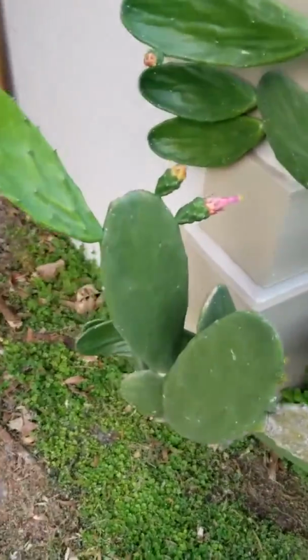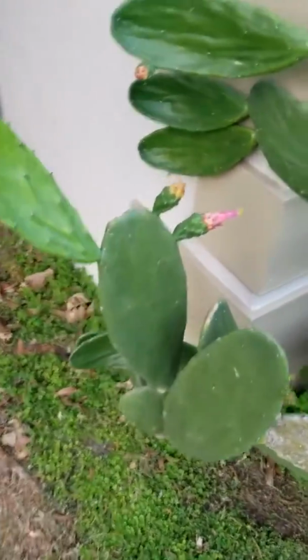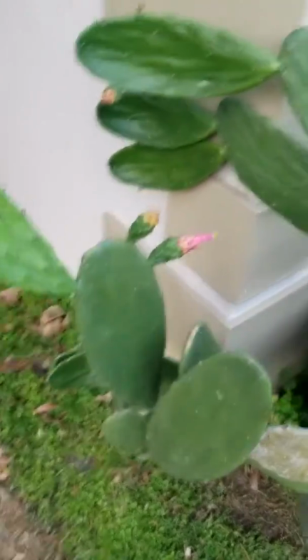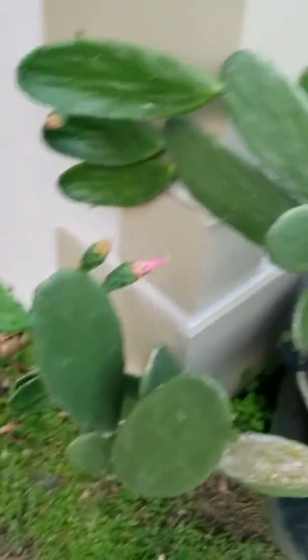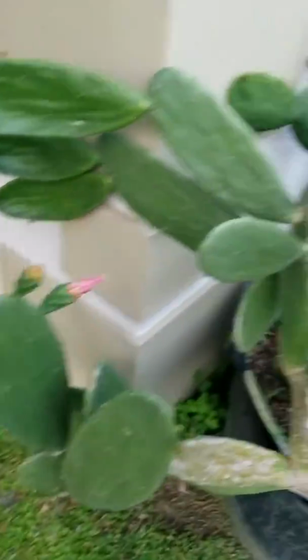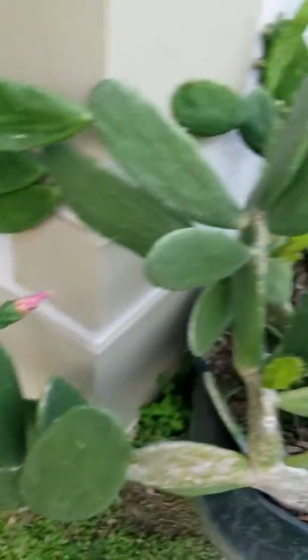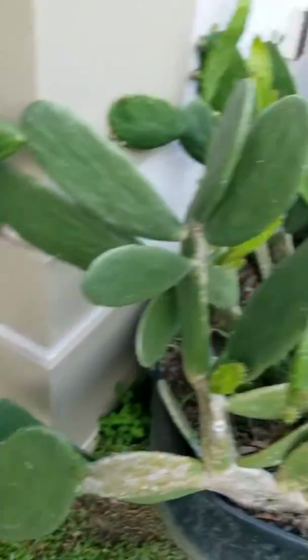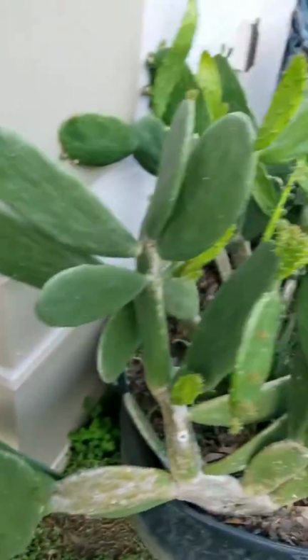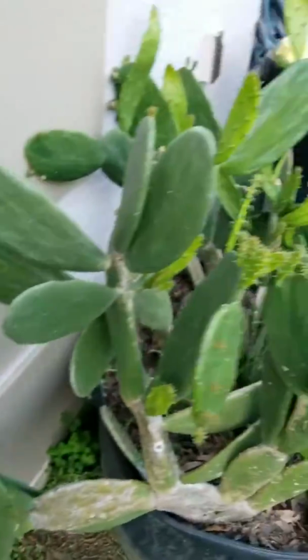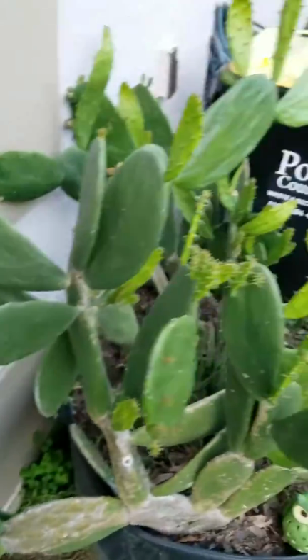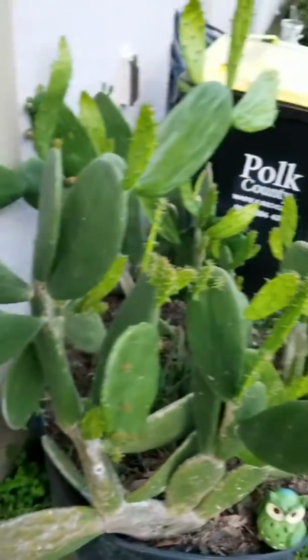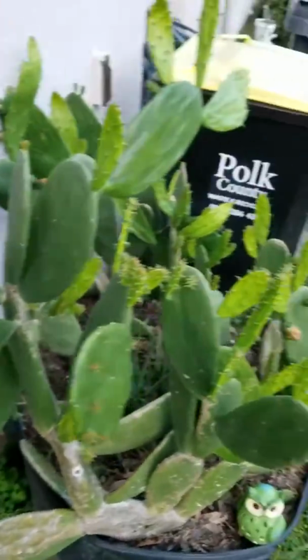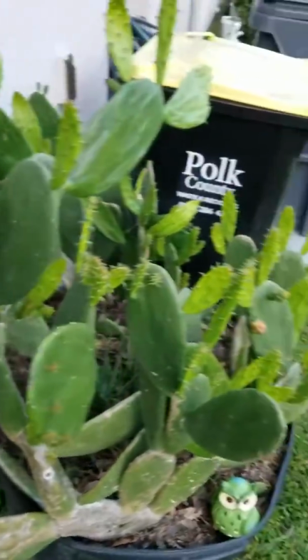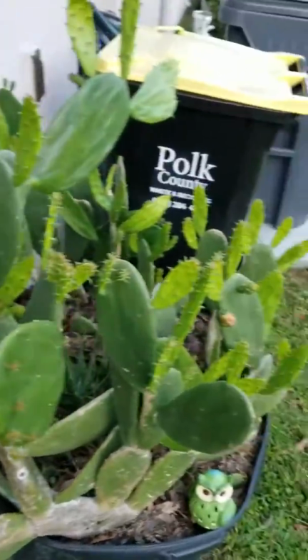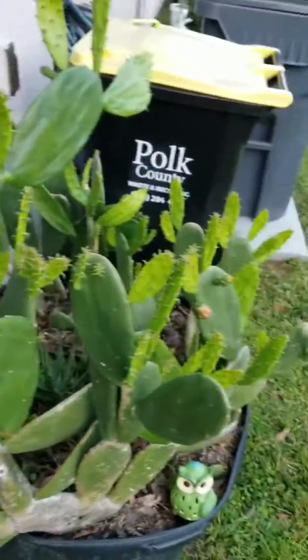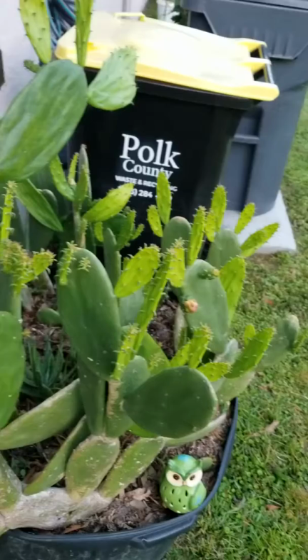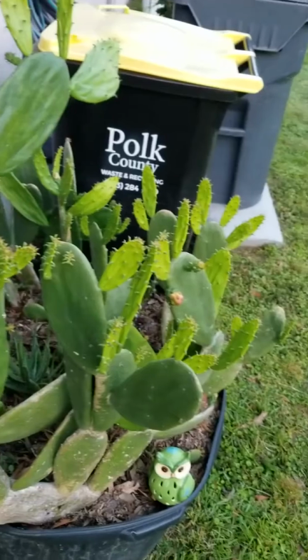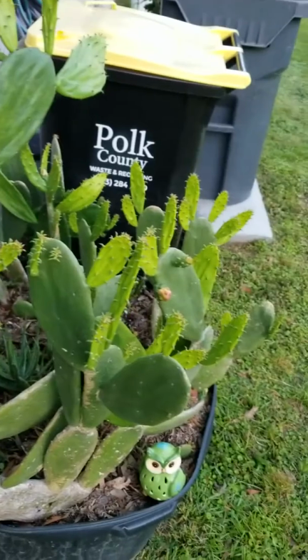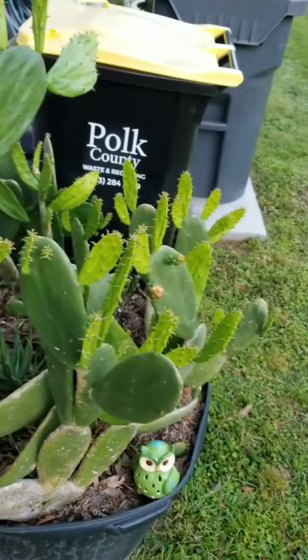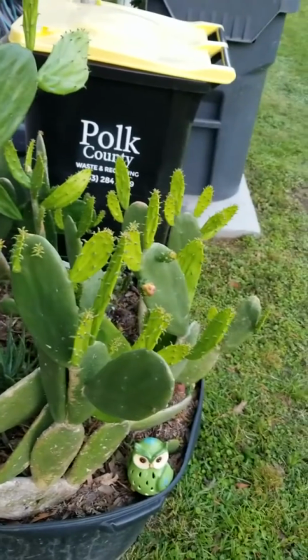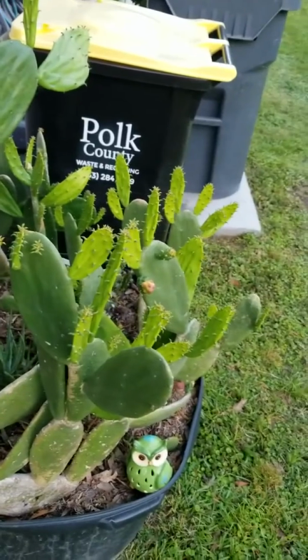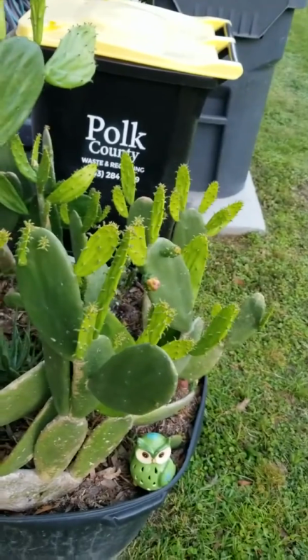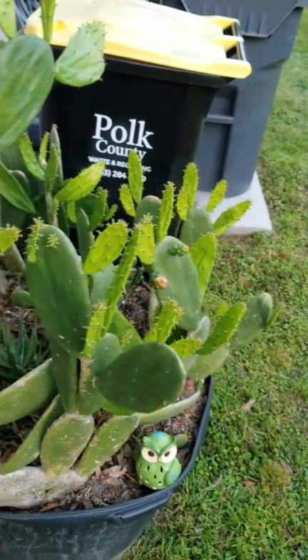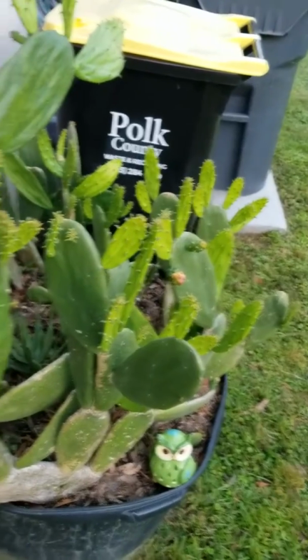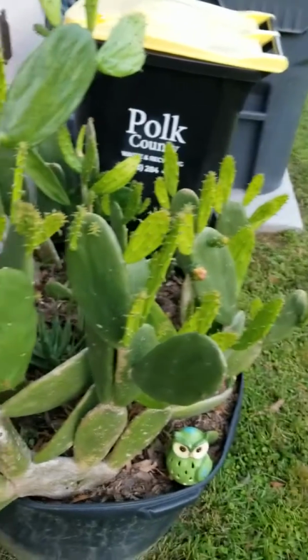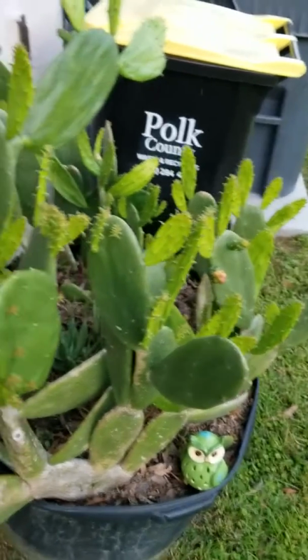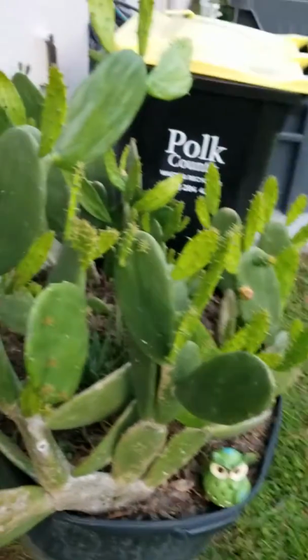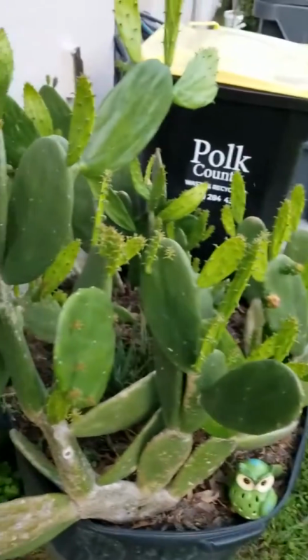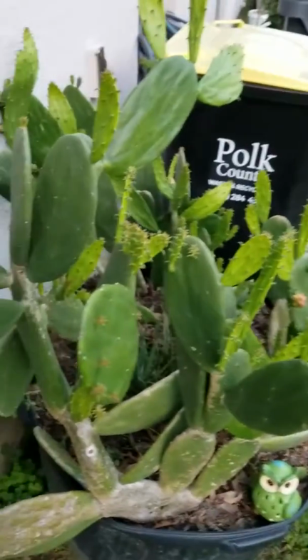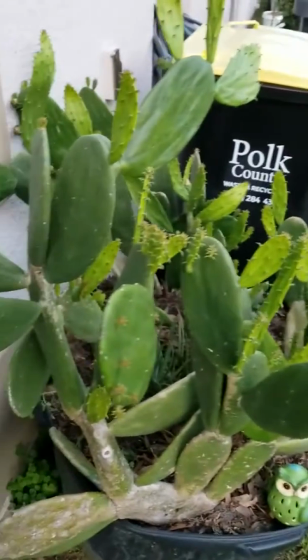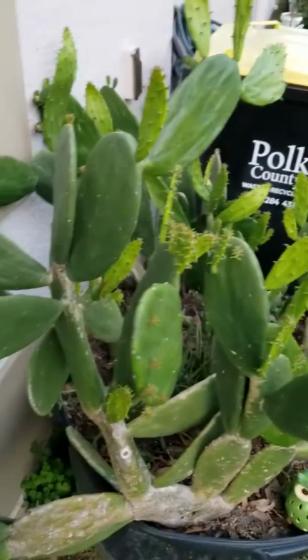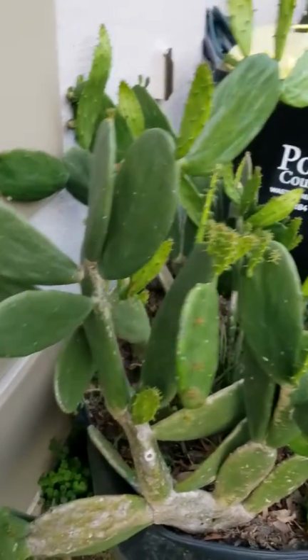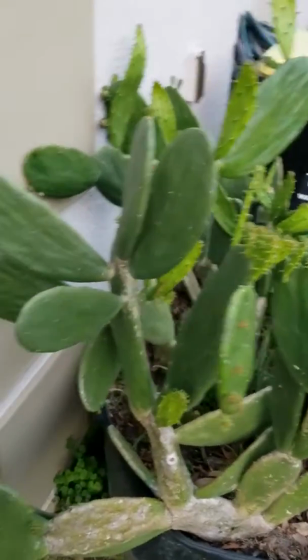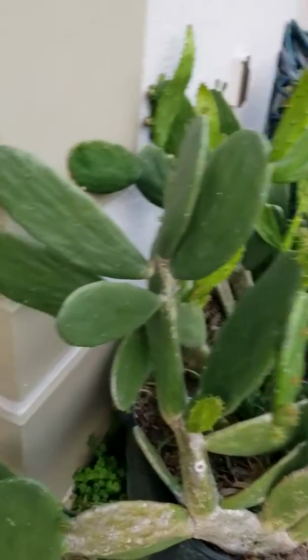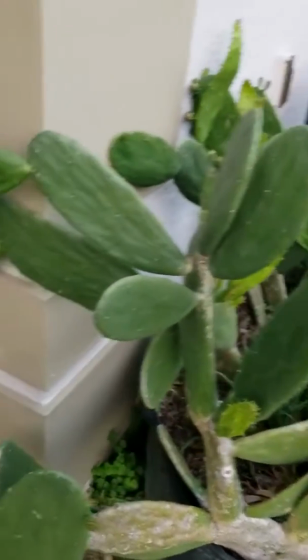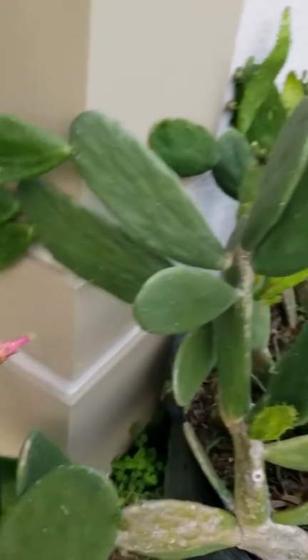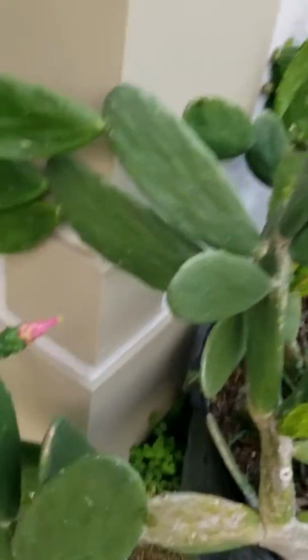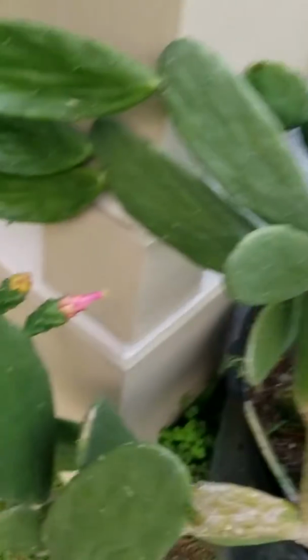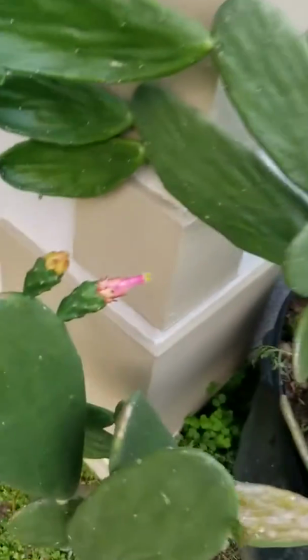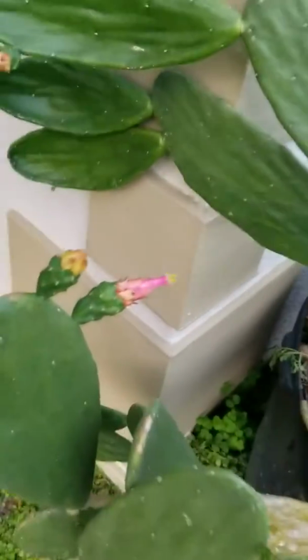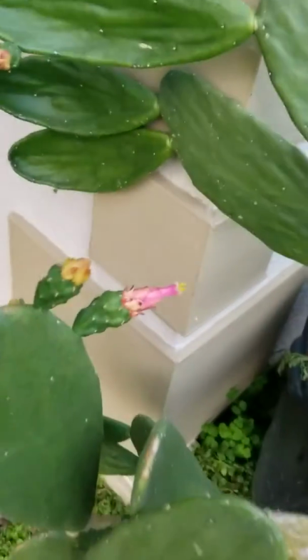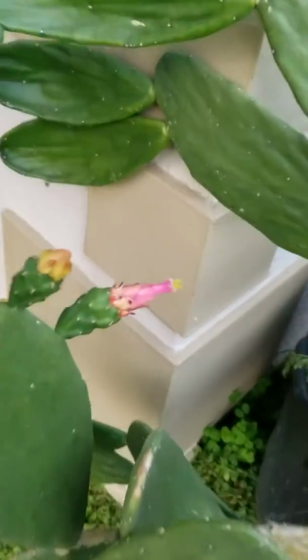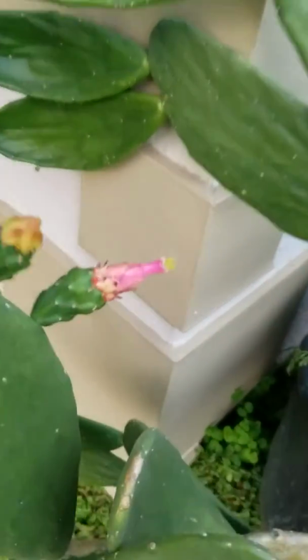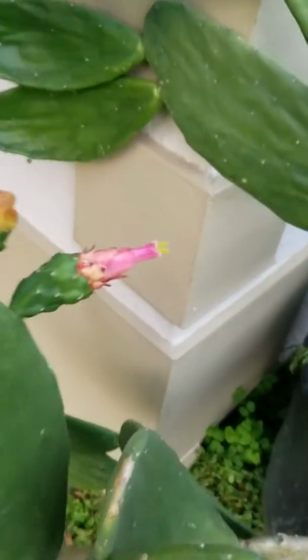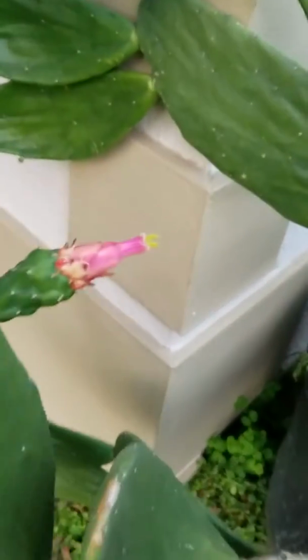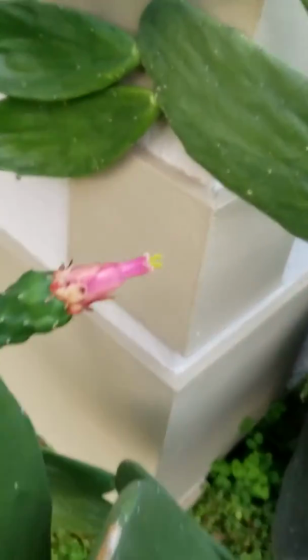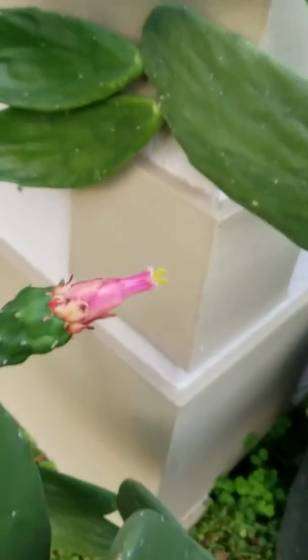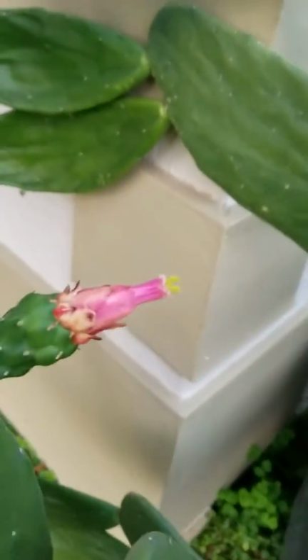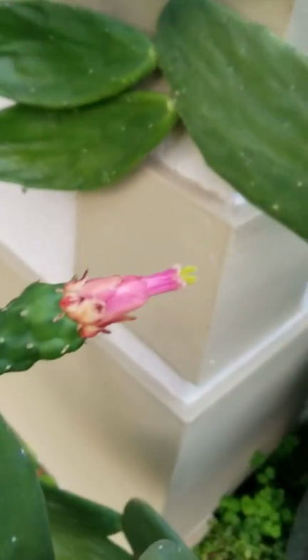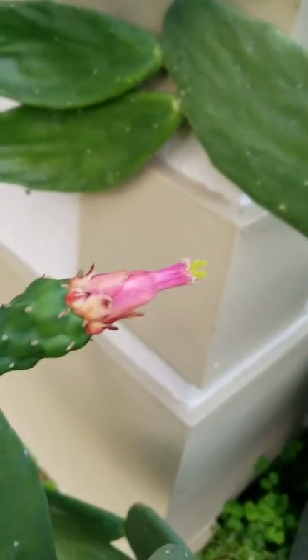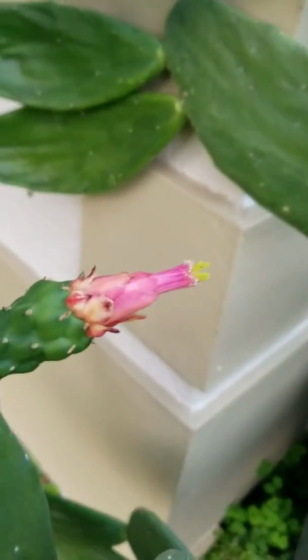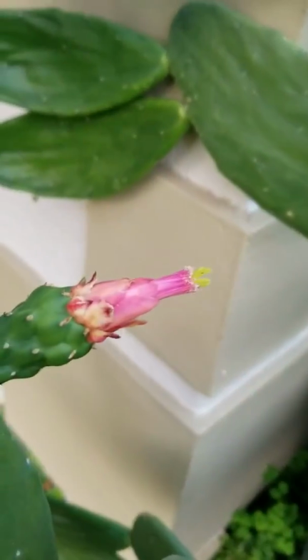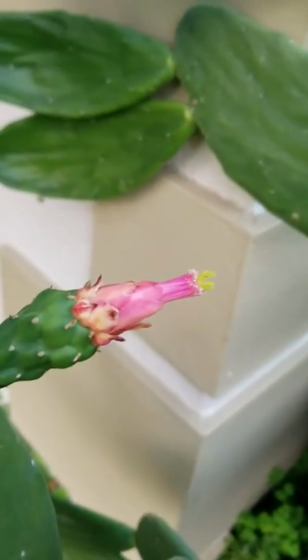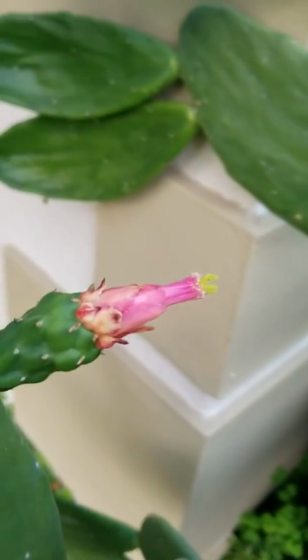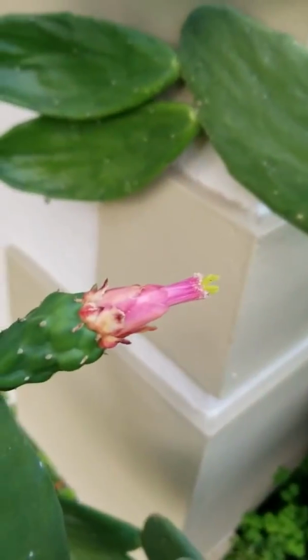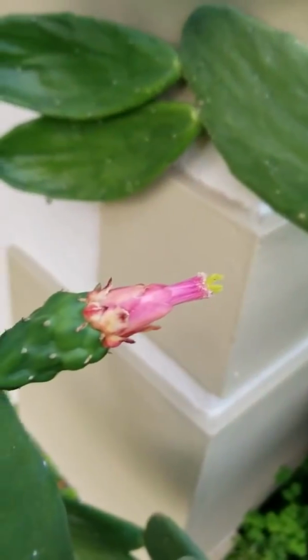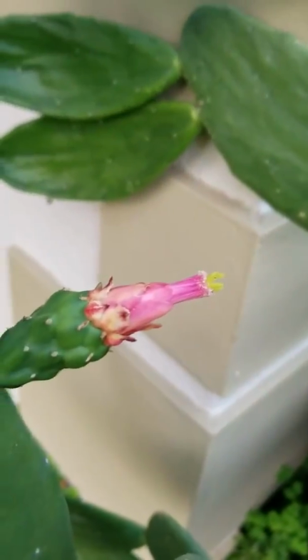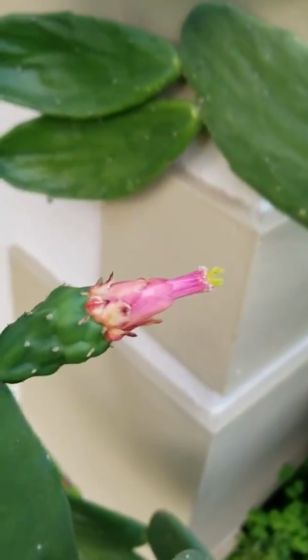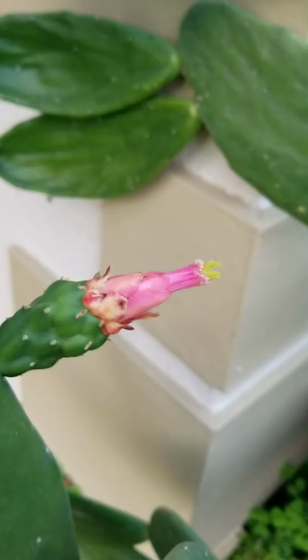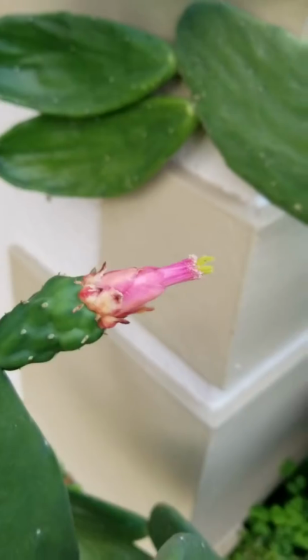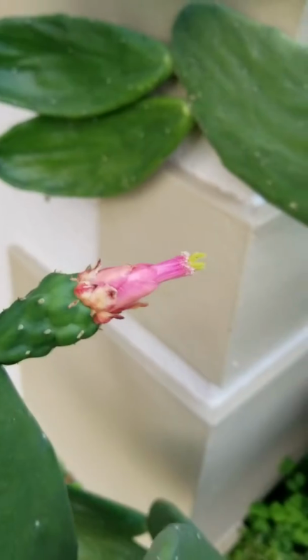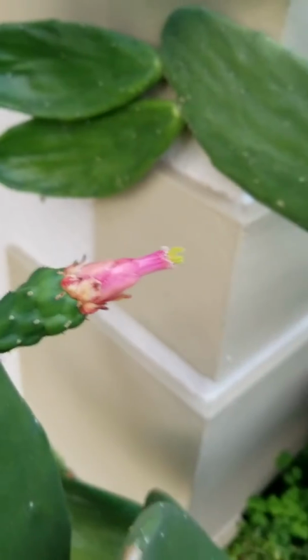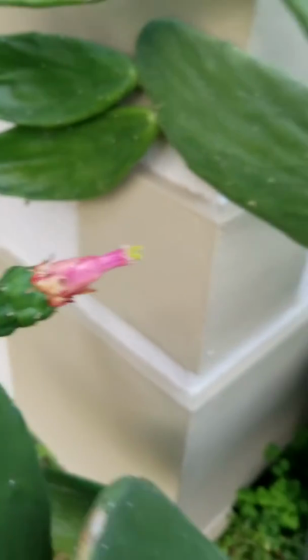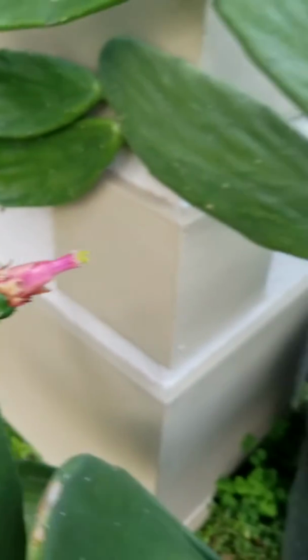We've got a ton of cactus. Cactus is going crazy, starting to bloom.